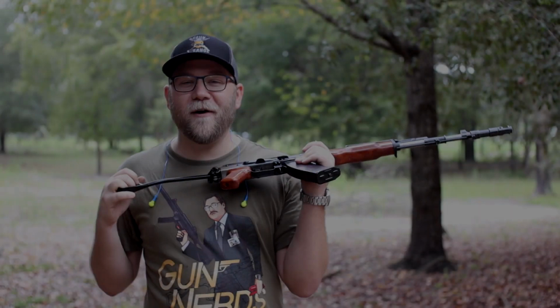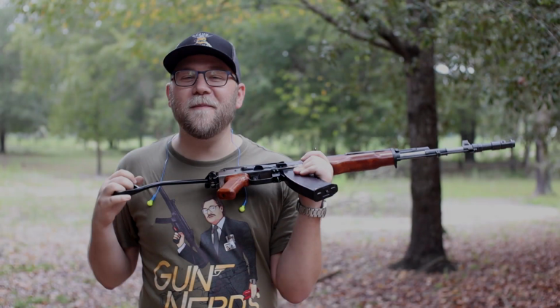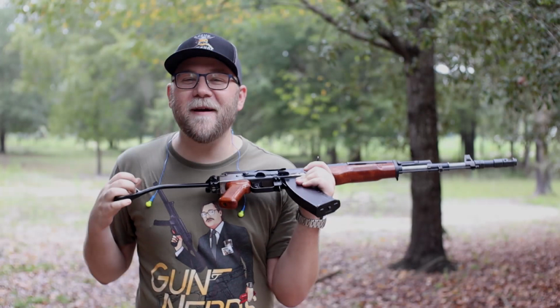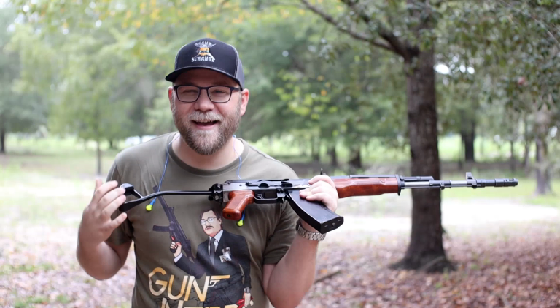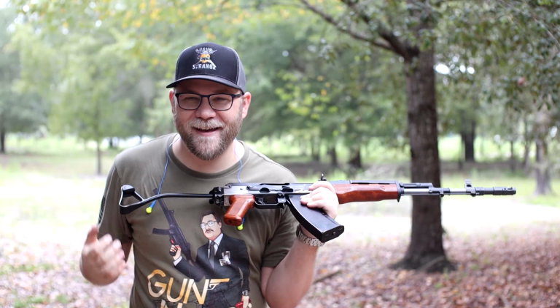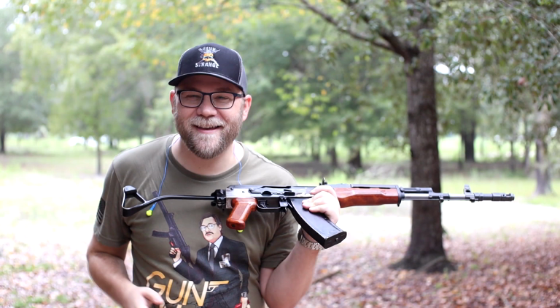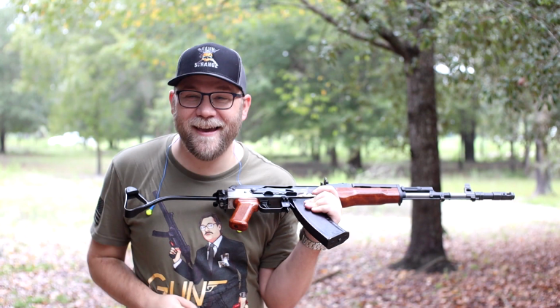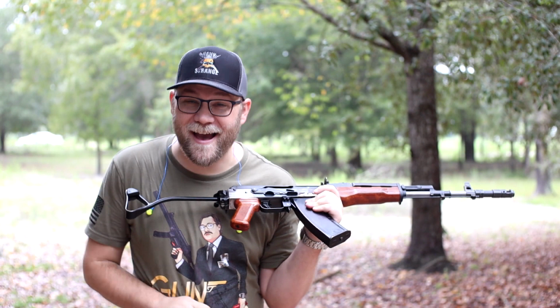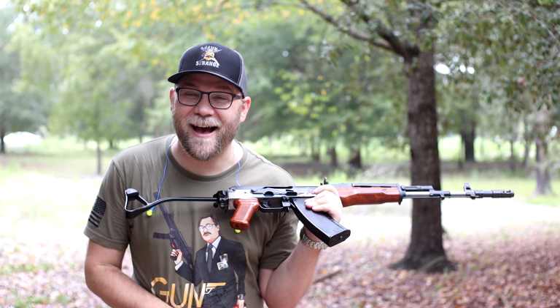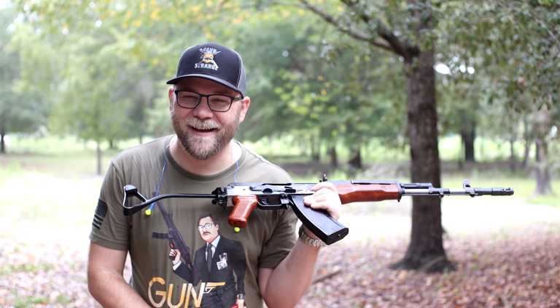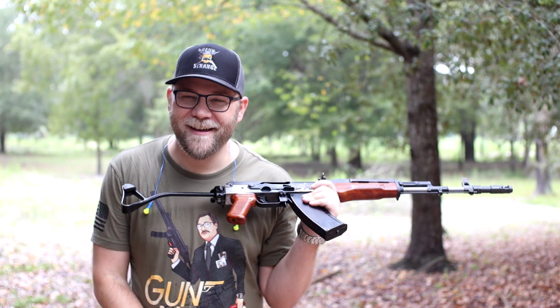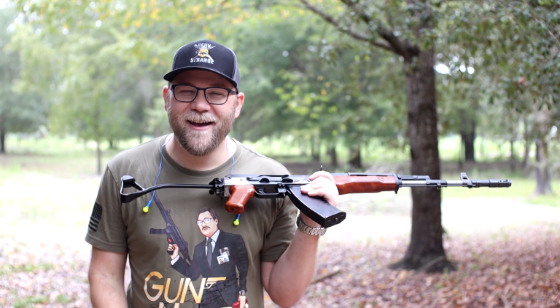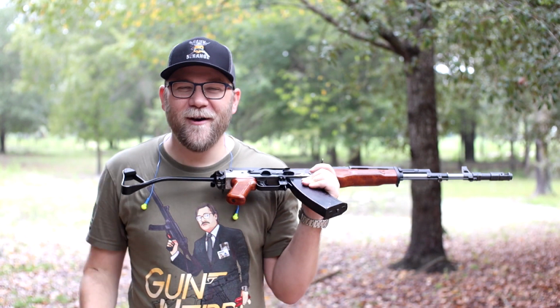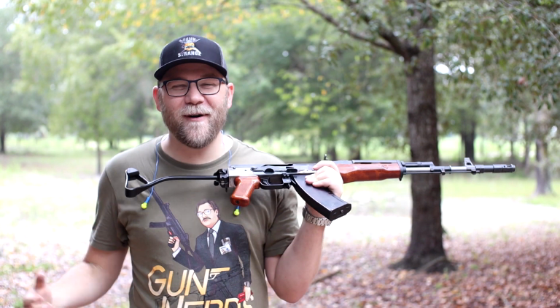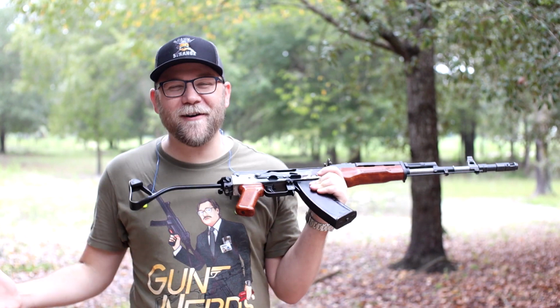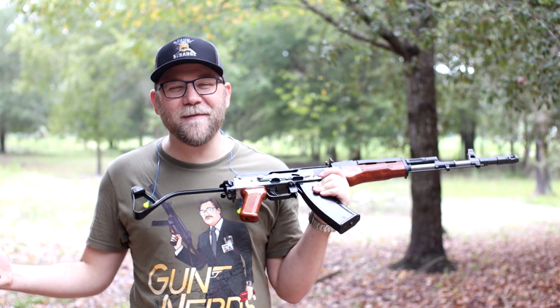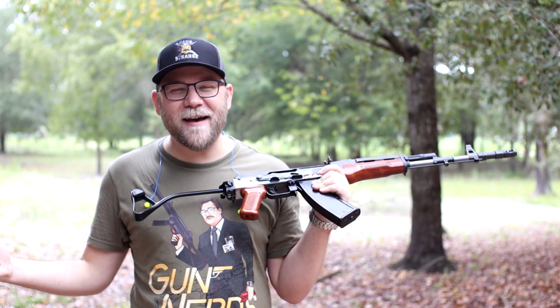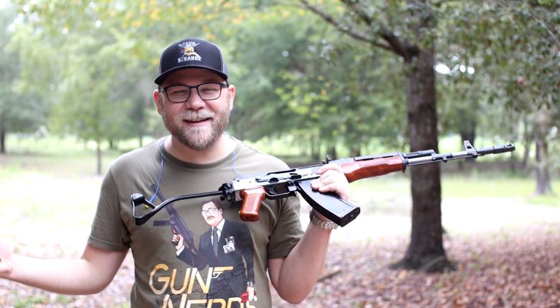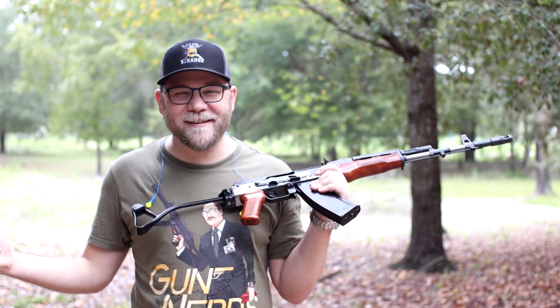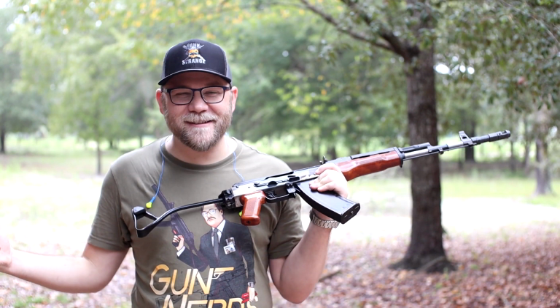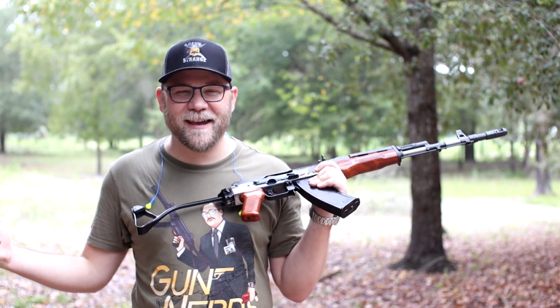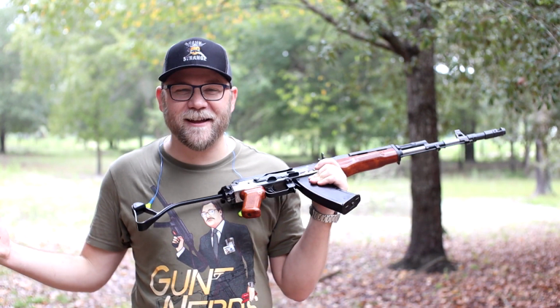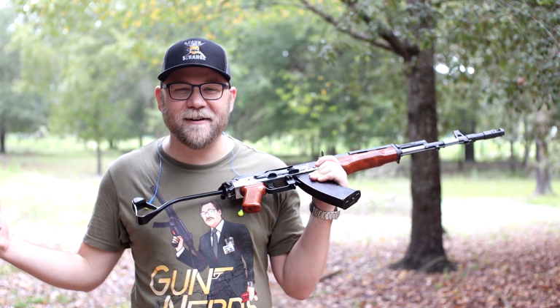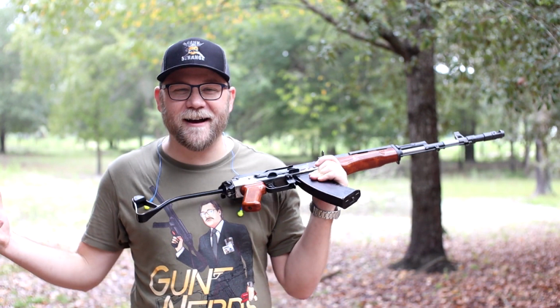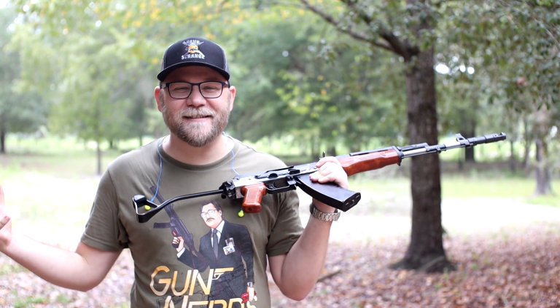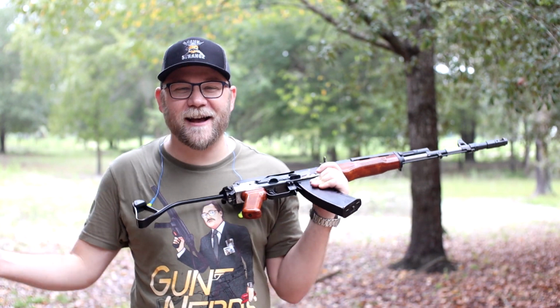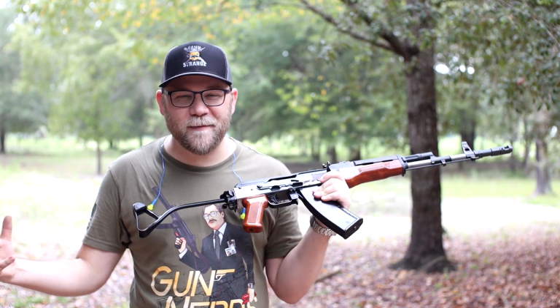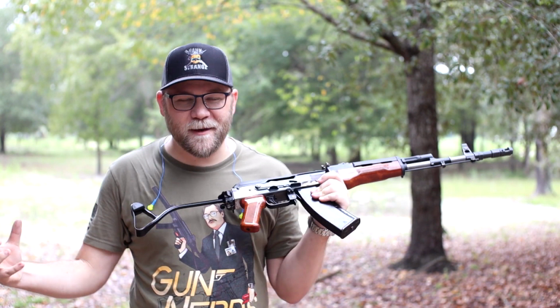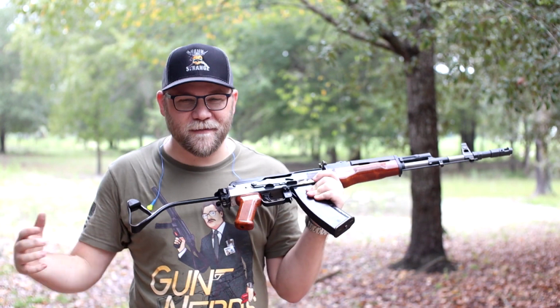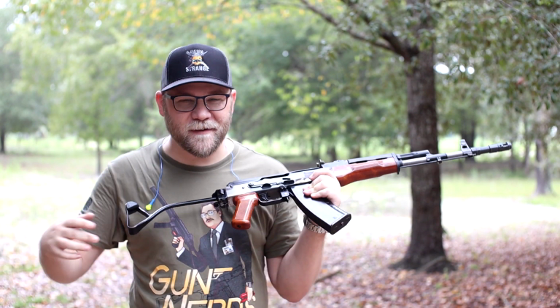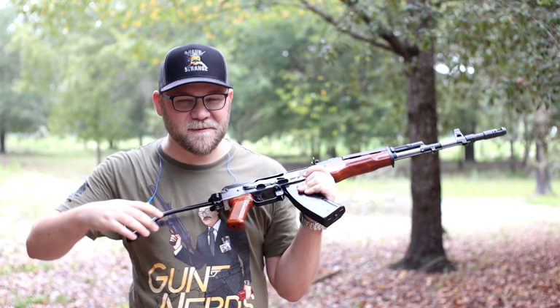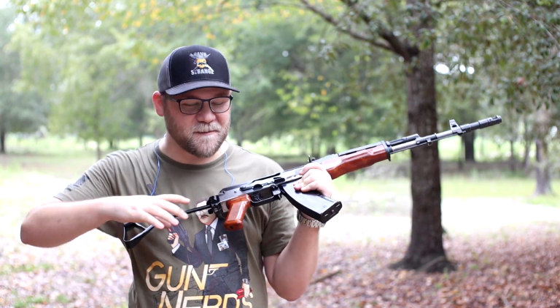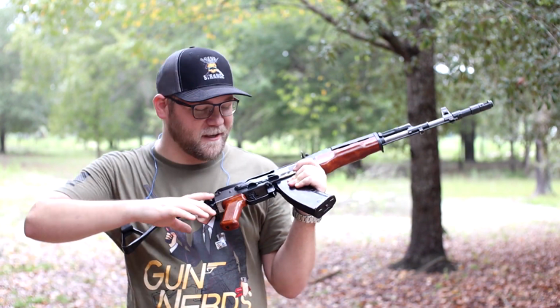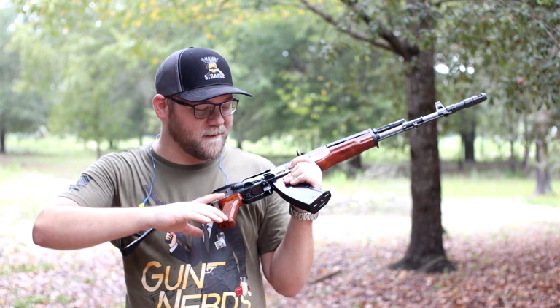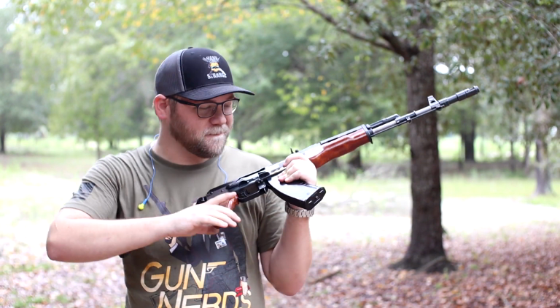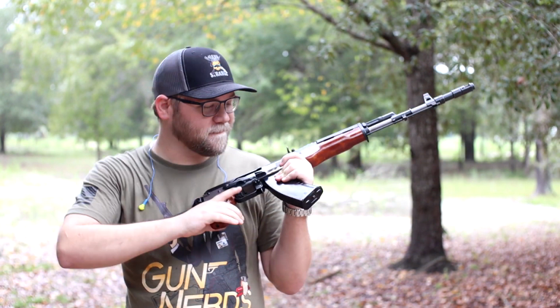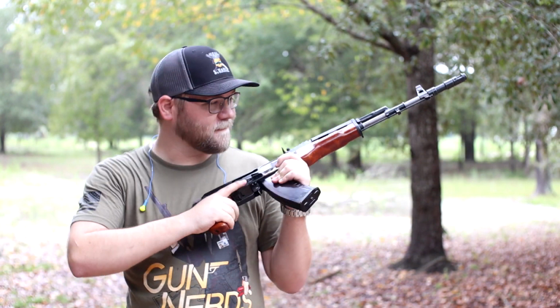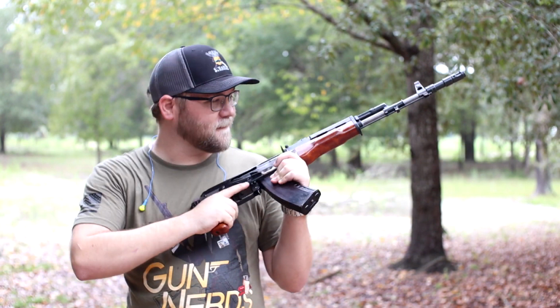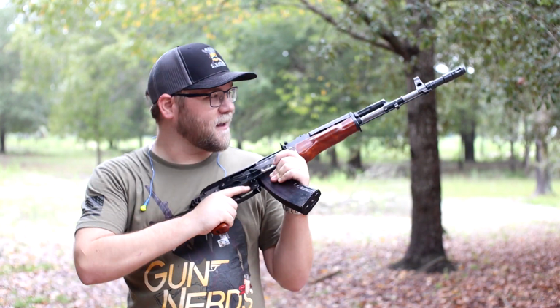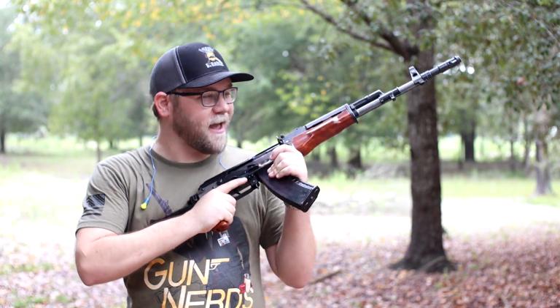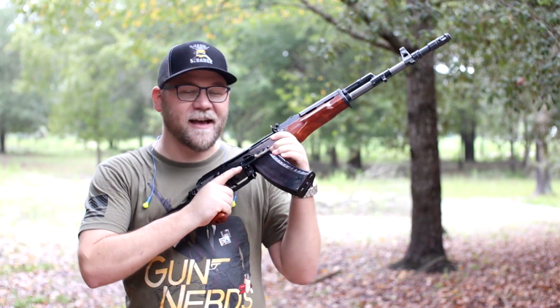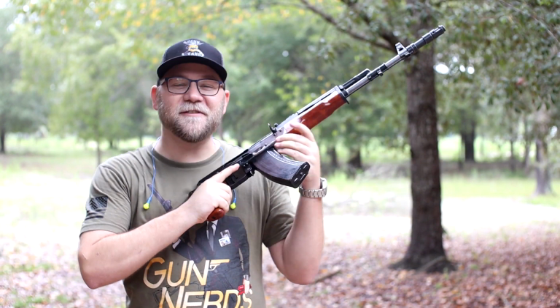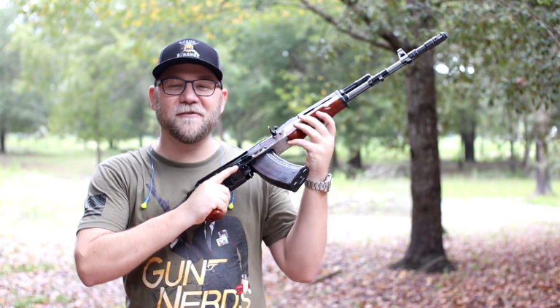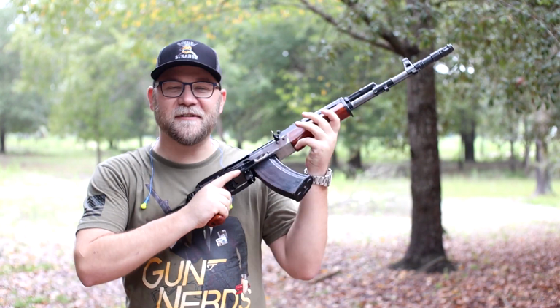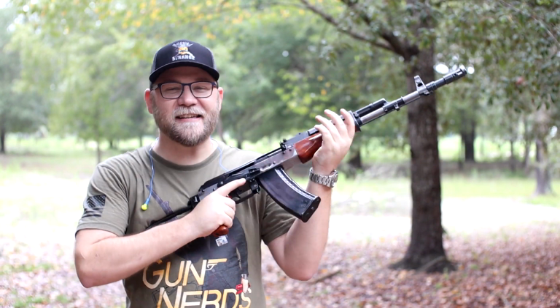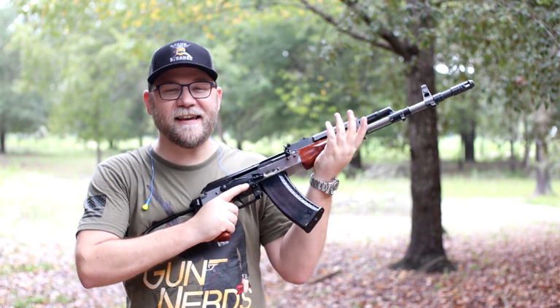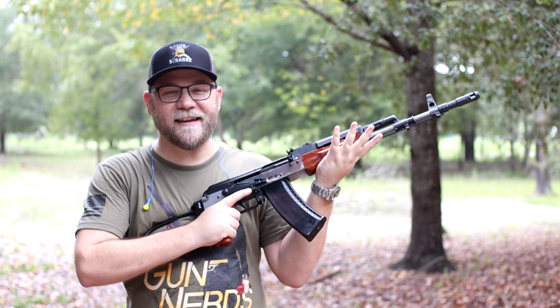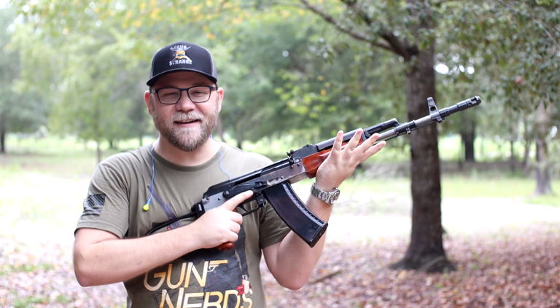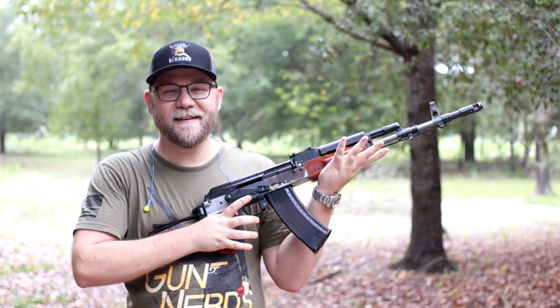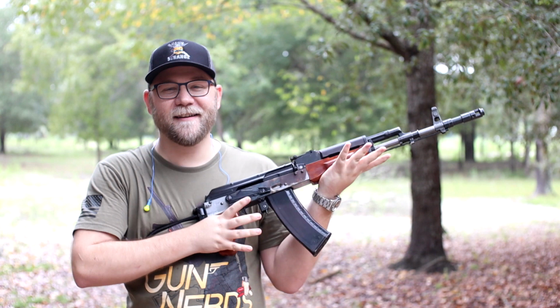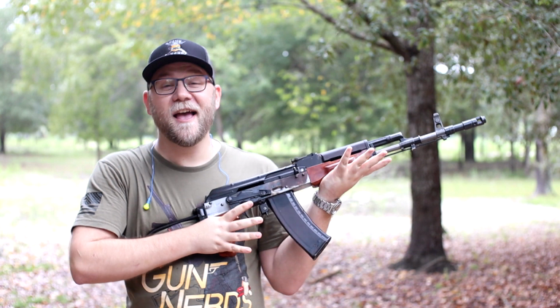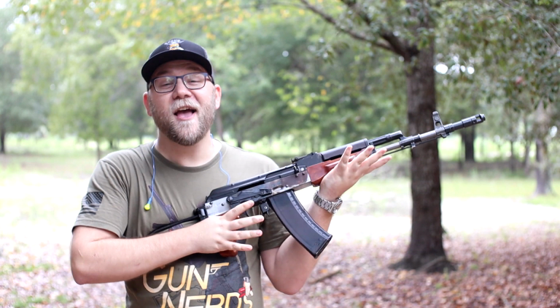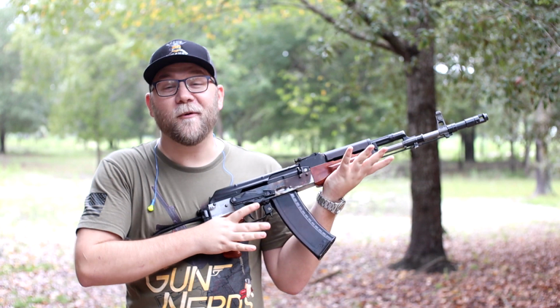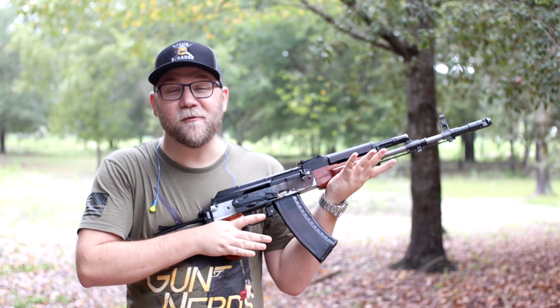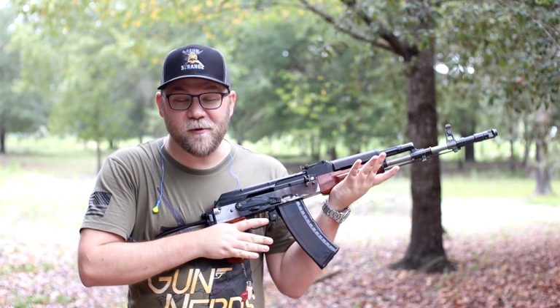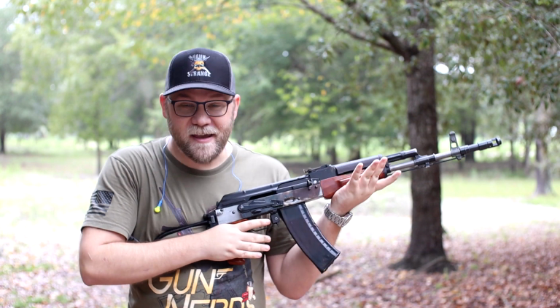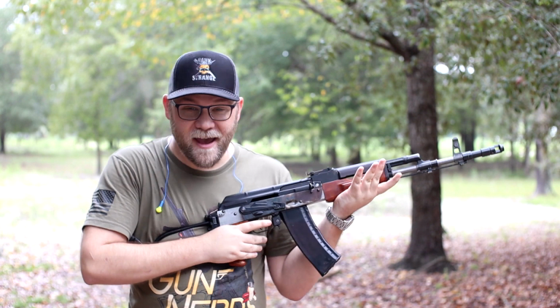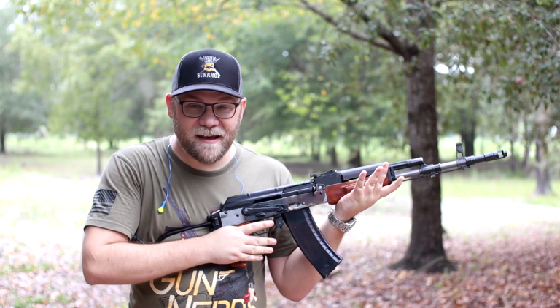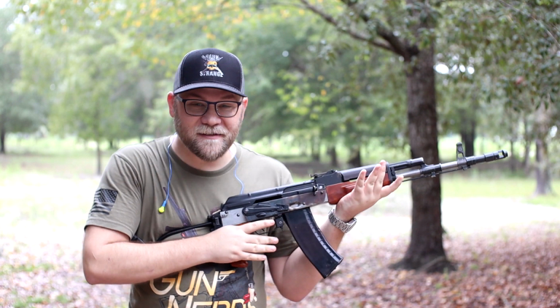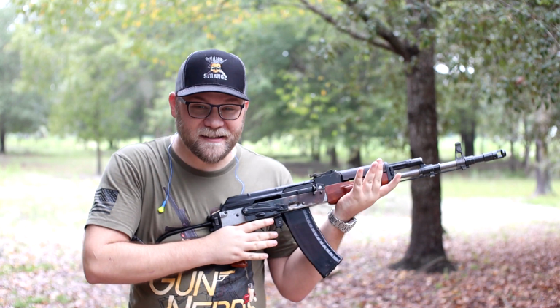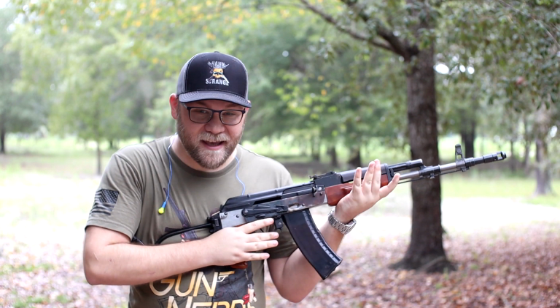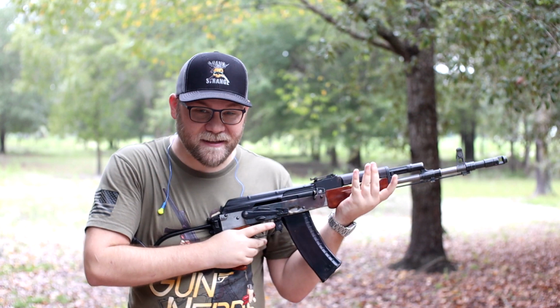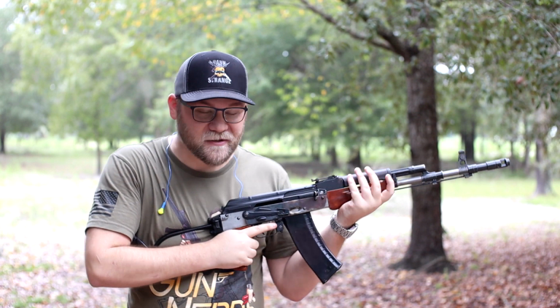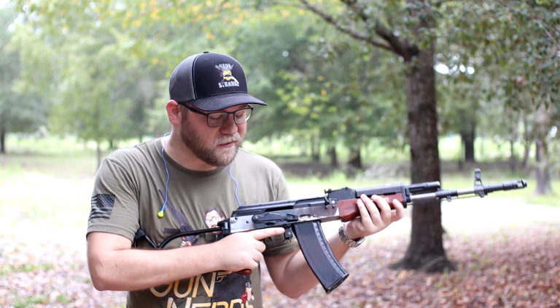Legality. Welcome back to the channel, guys. I'm Babyface P. As you see, we have a Tantal.